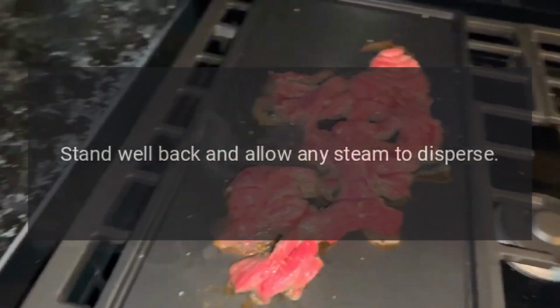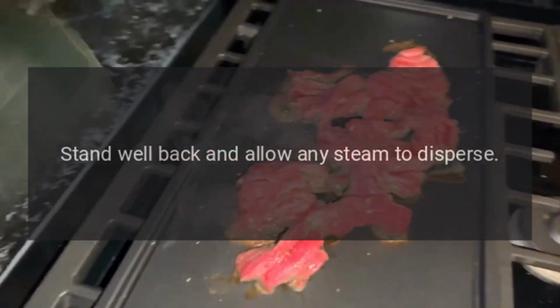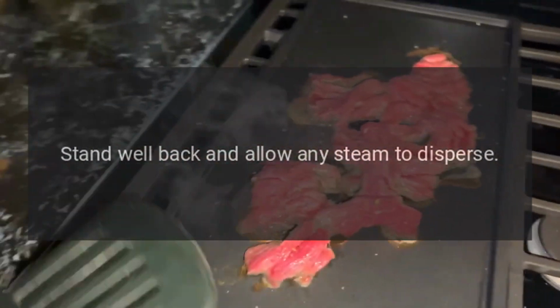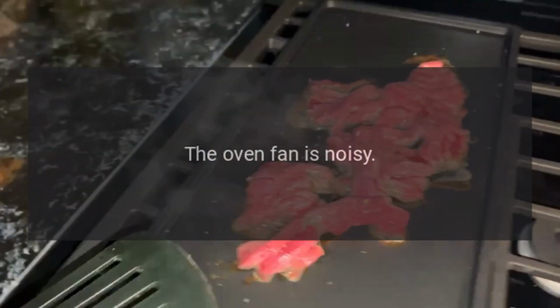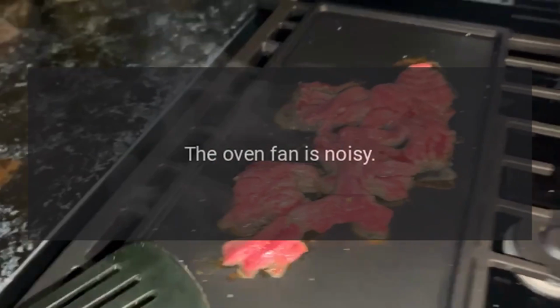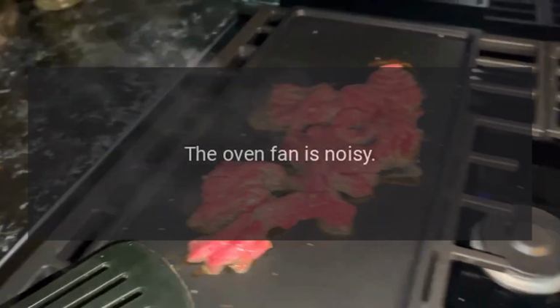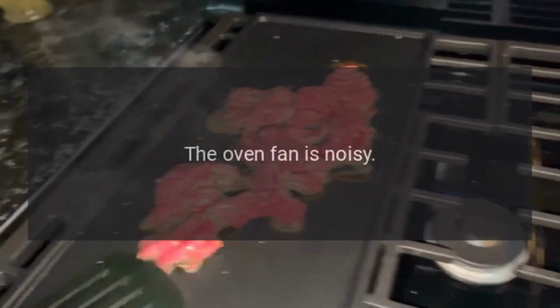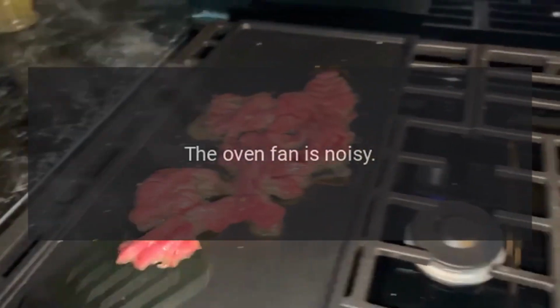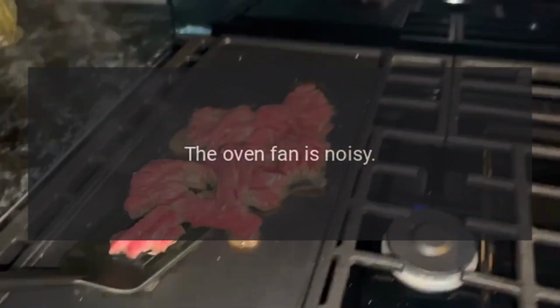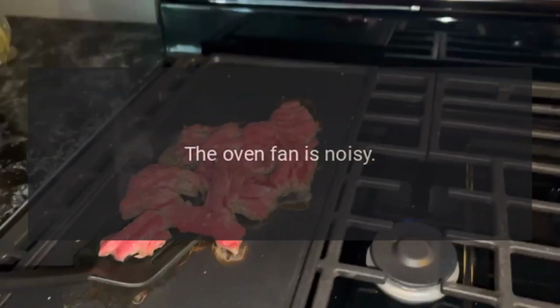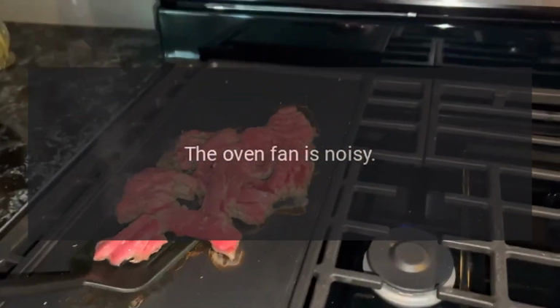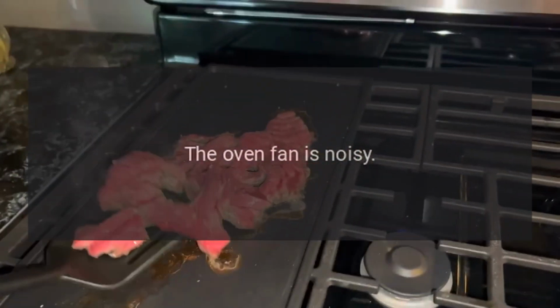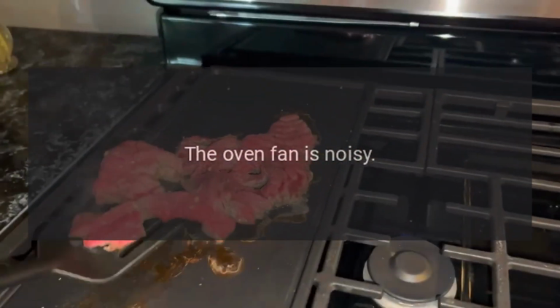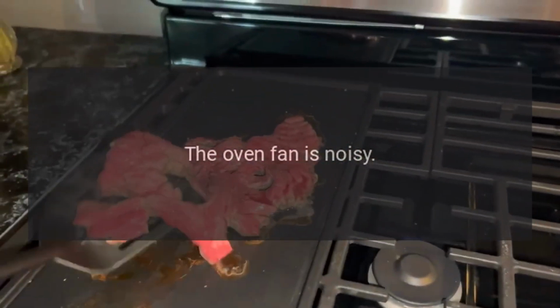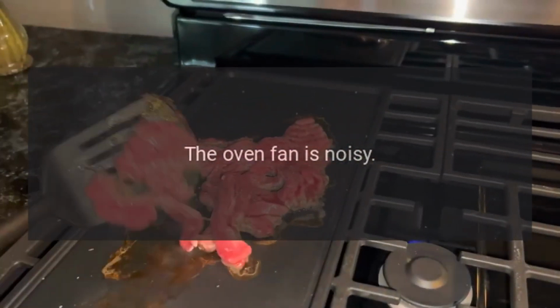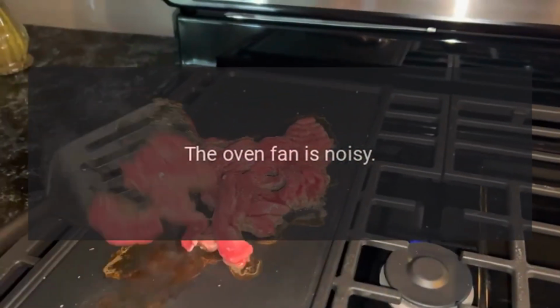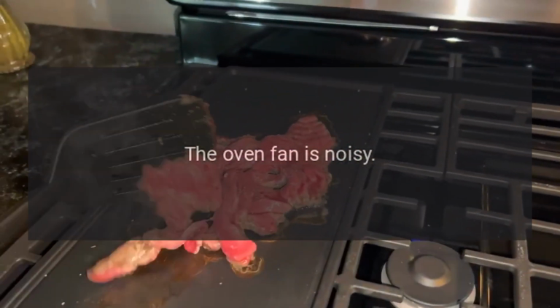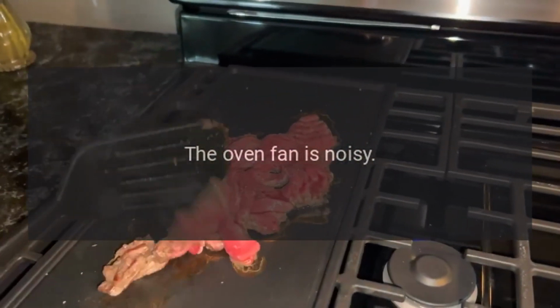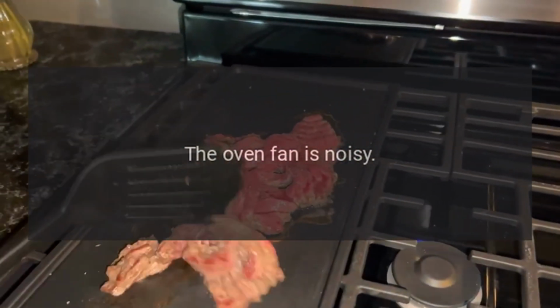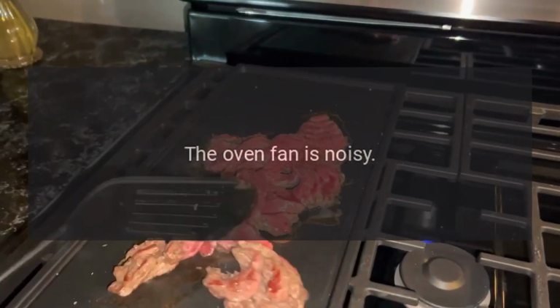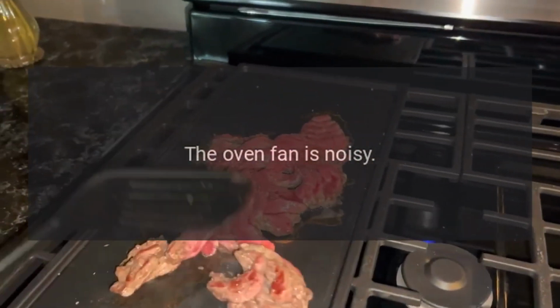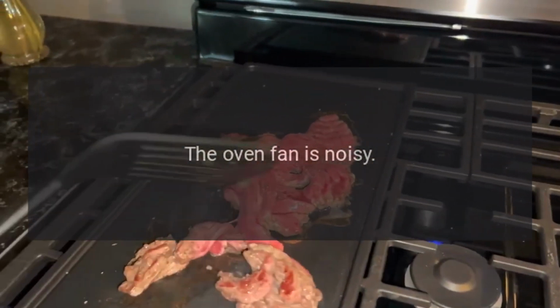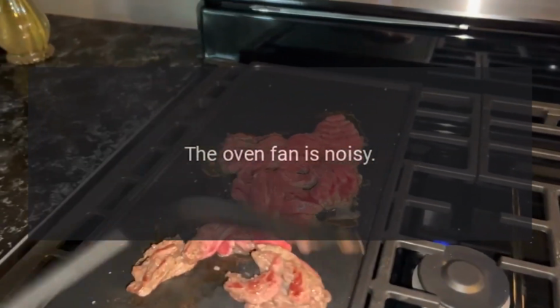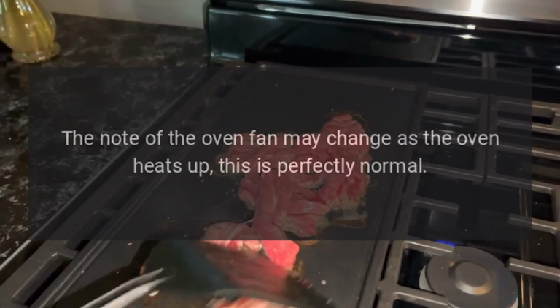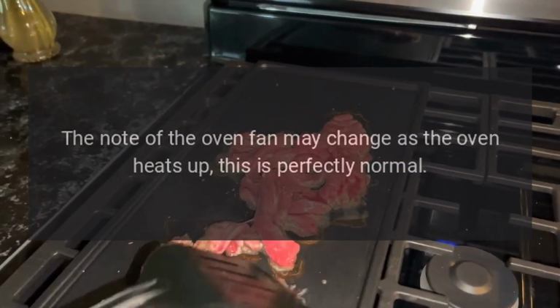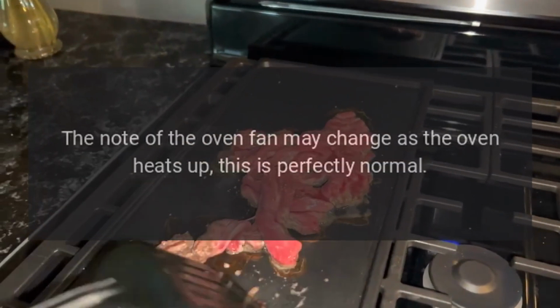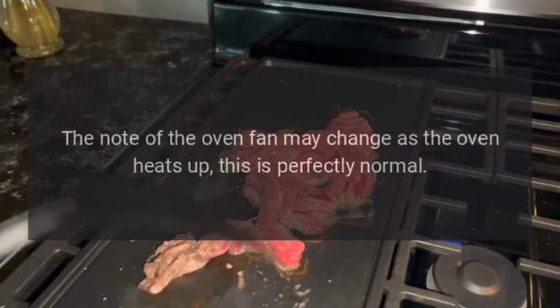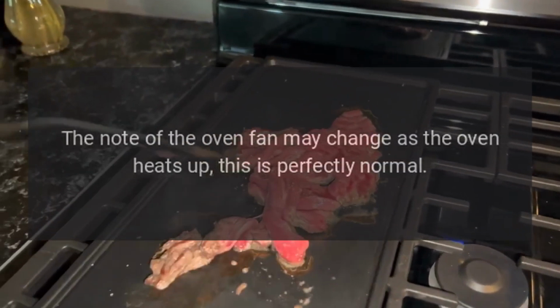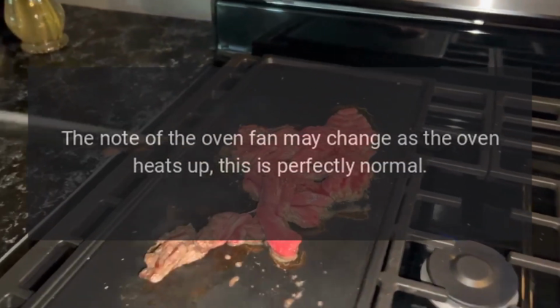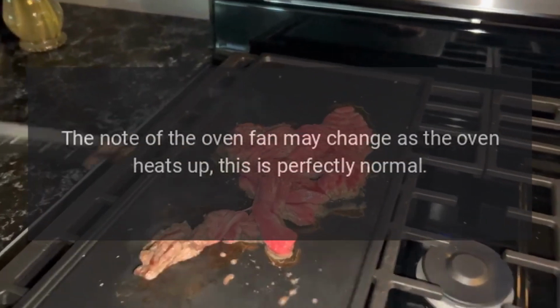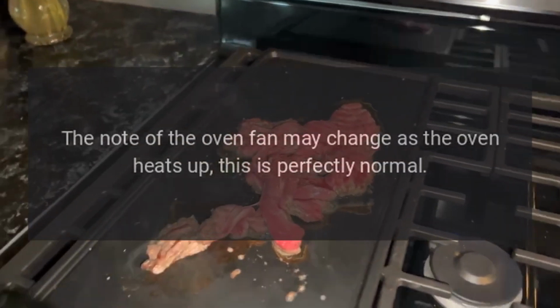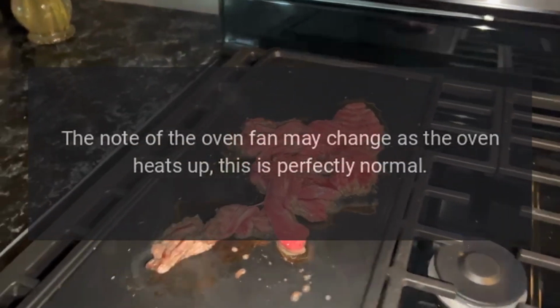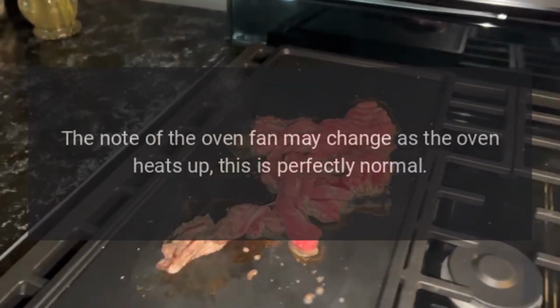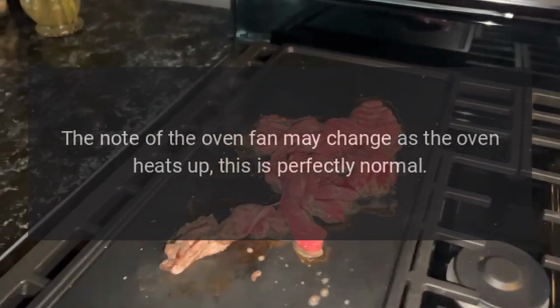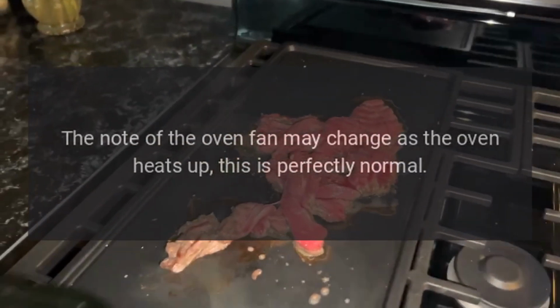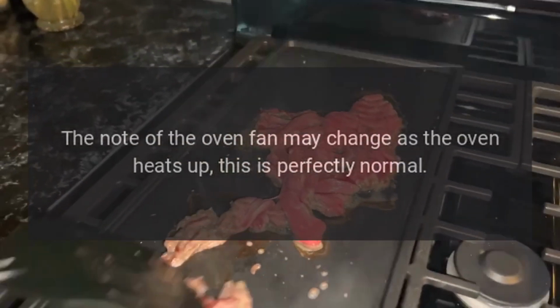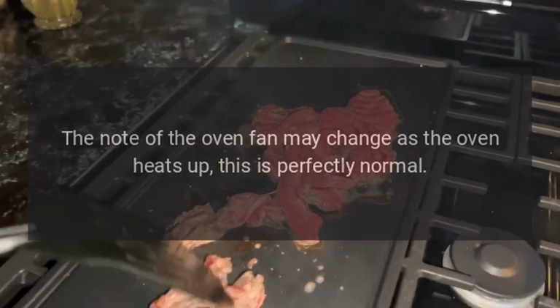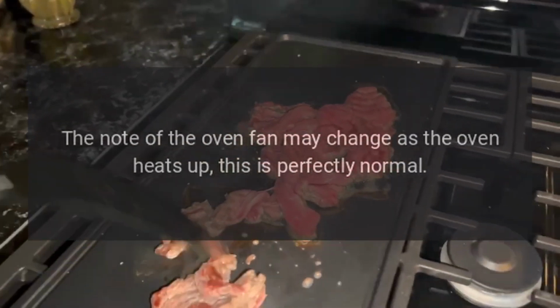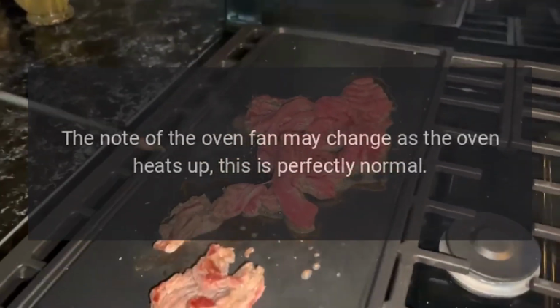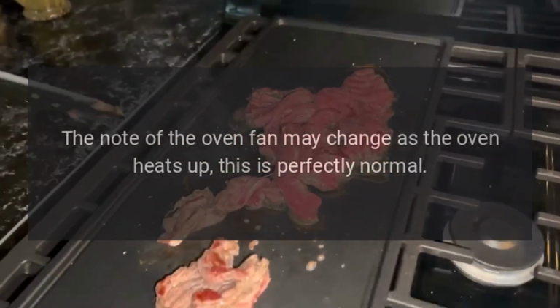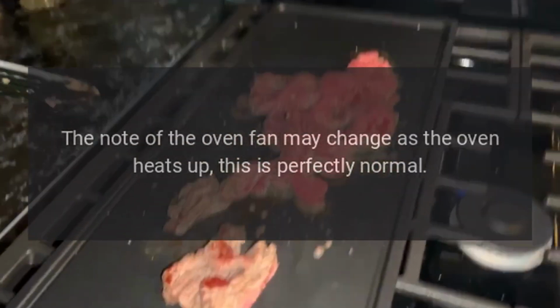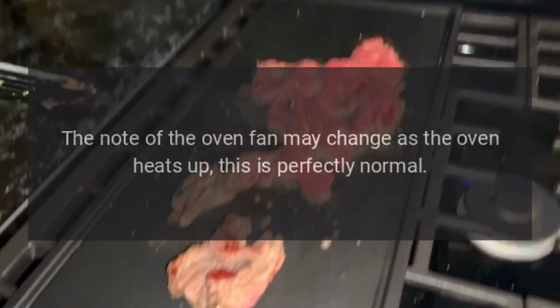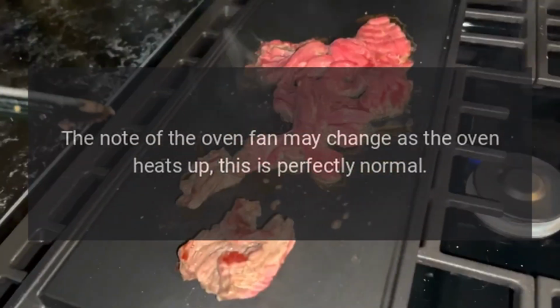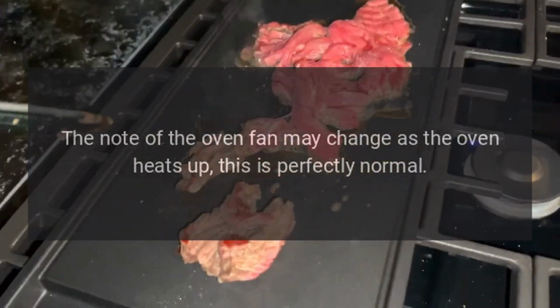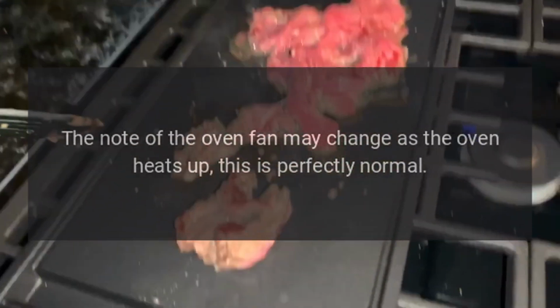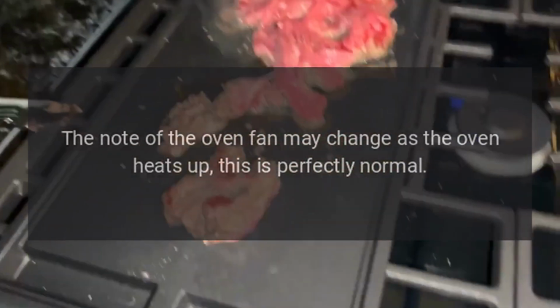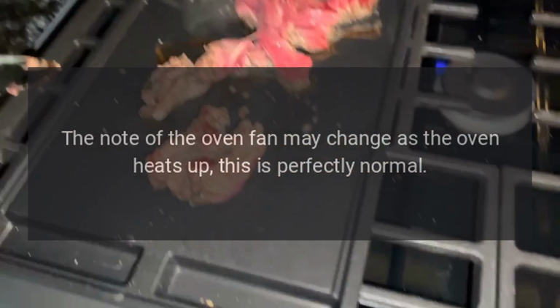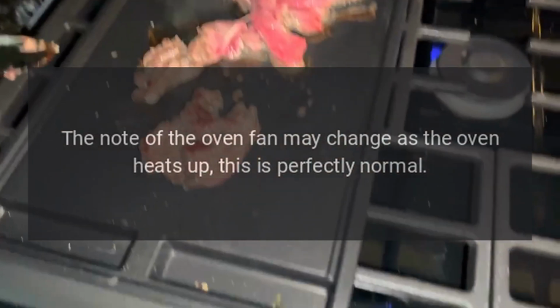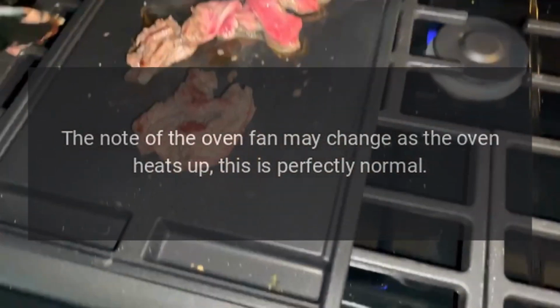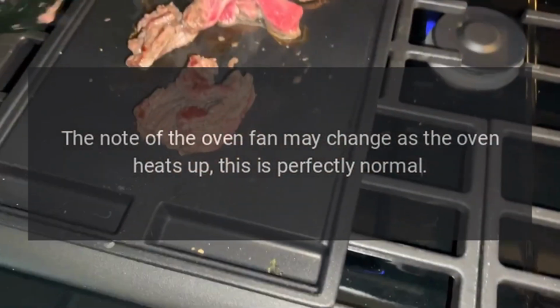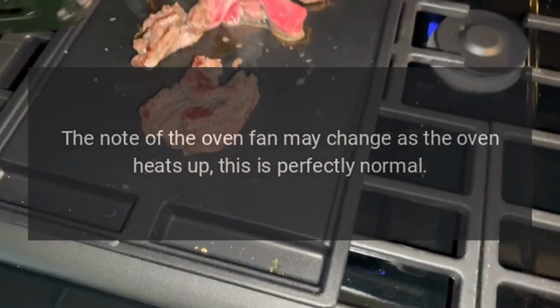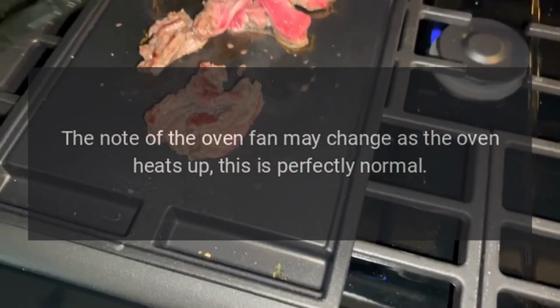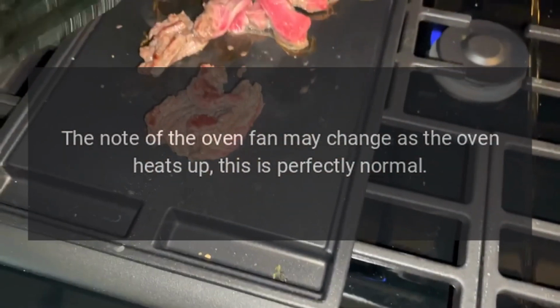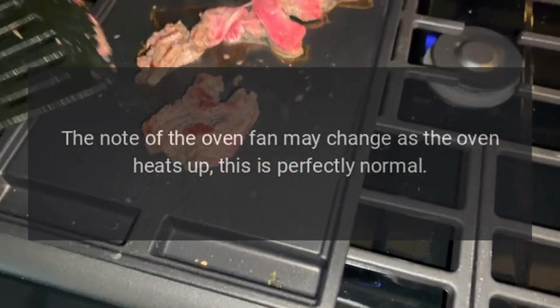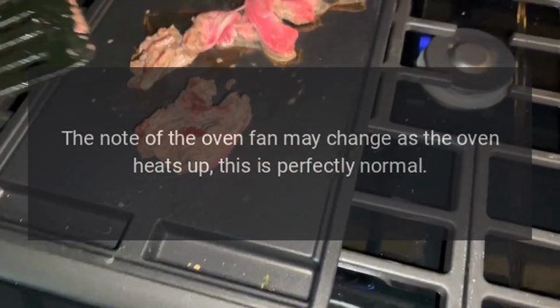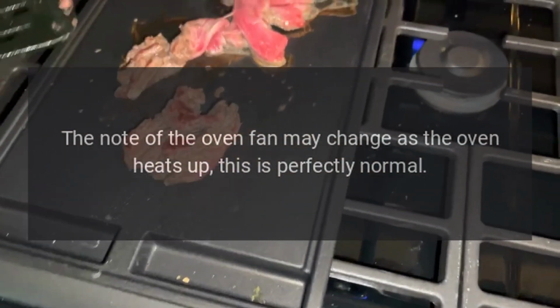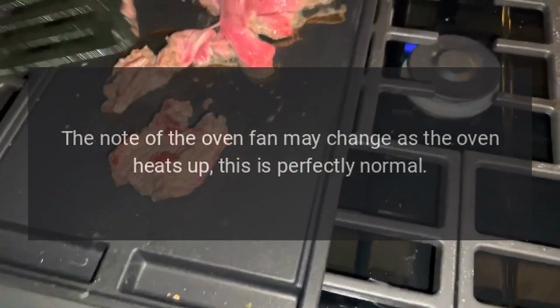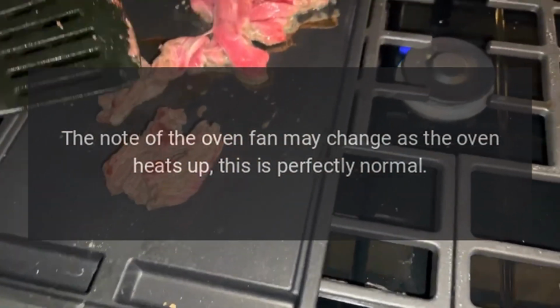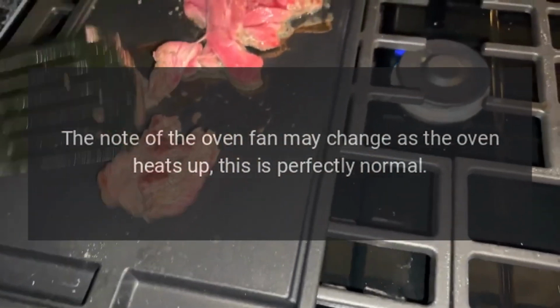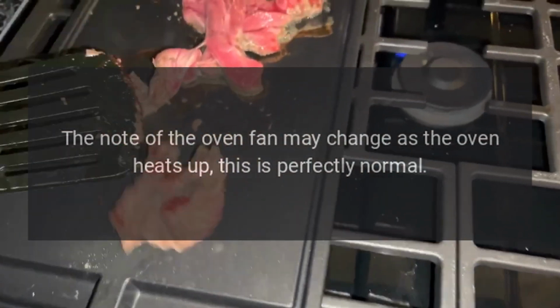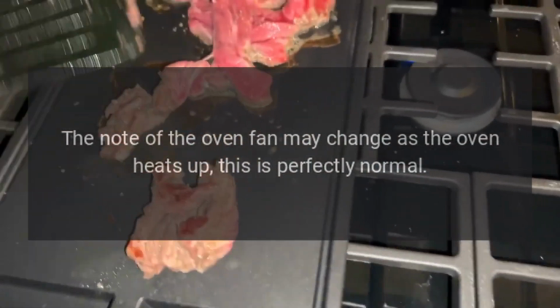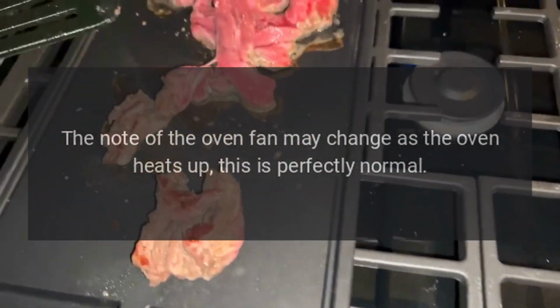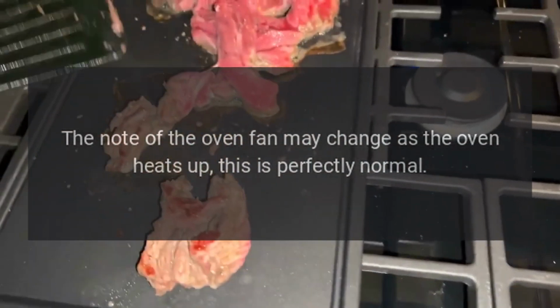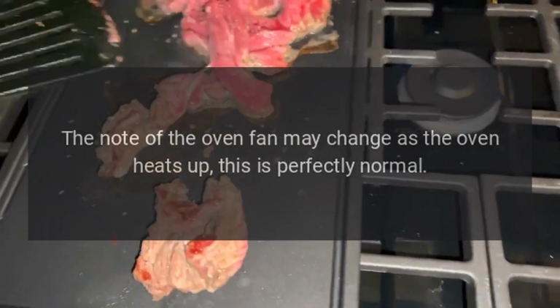The oven fan is noisy: the note of the oven fan may change as the oven heats up. This is perfectly normal.